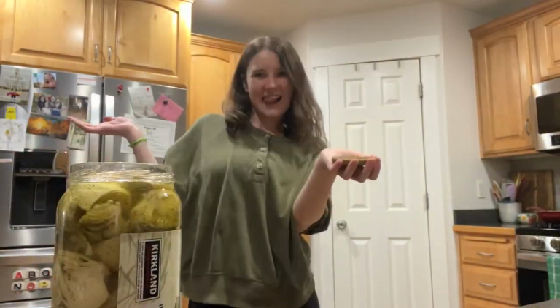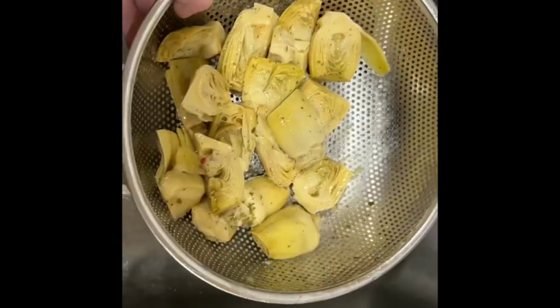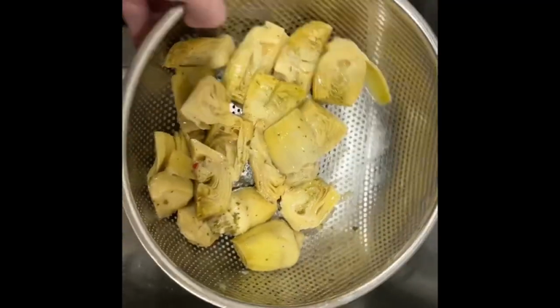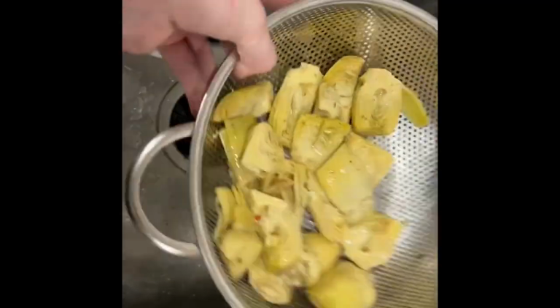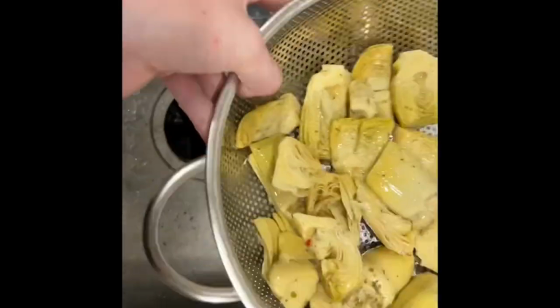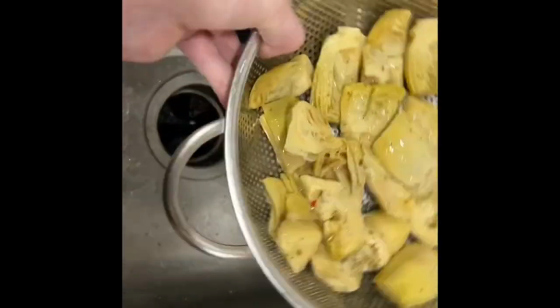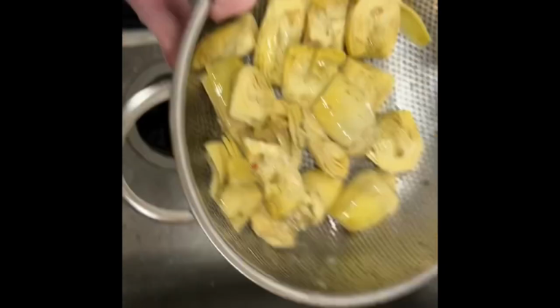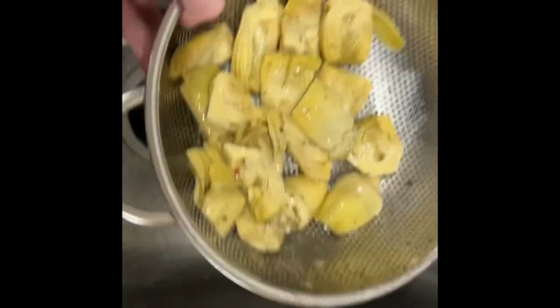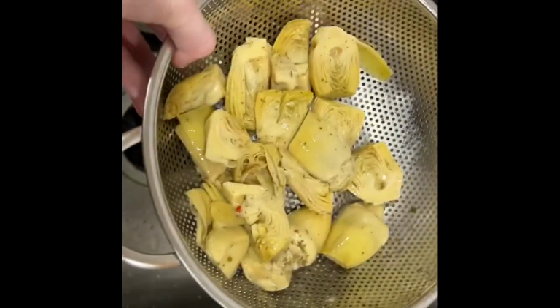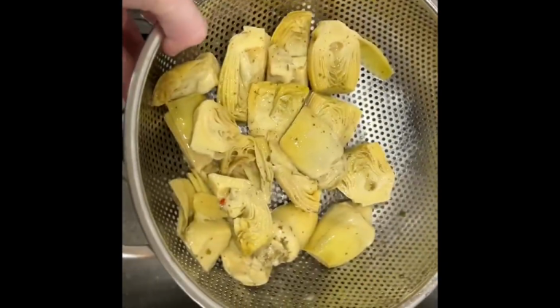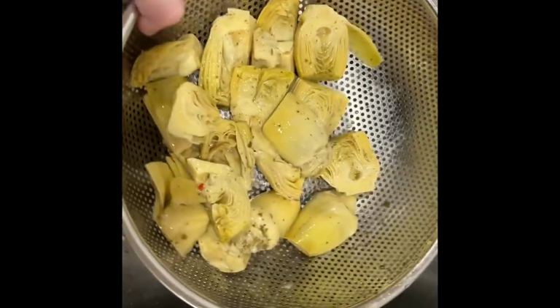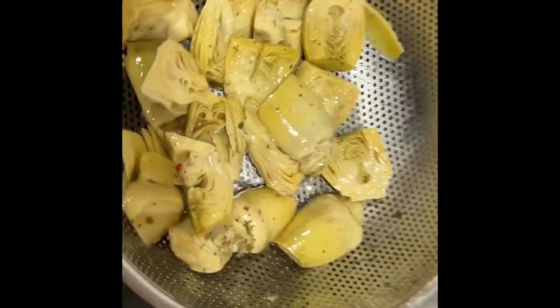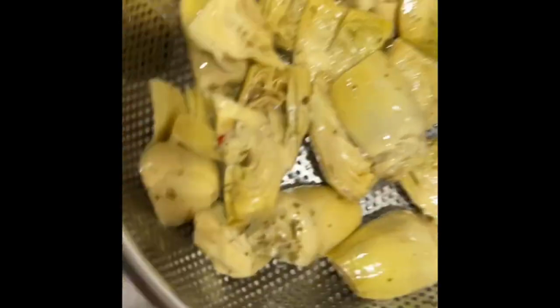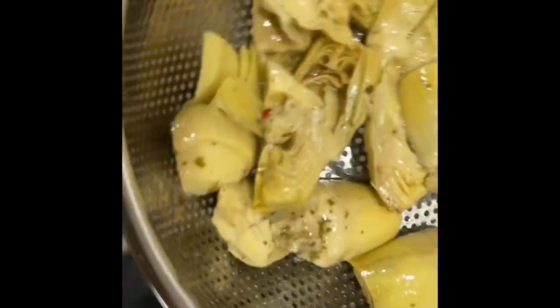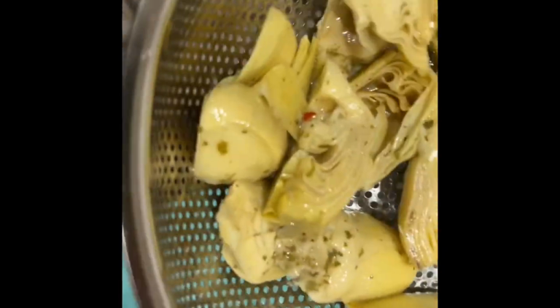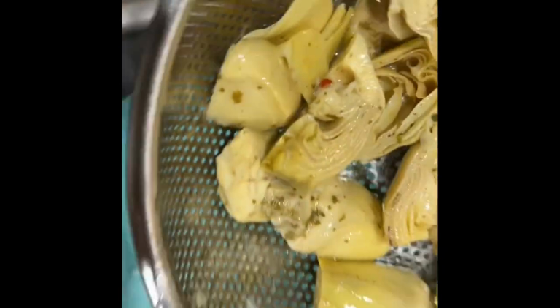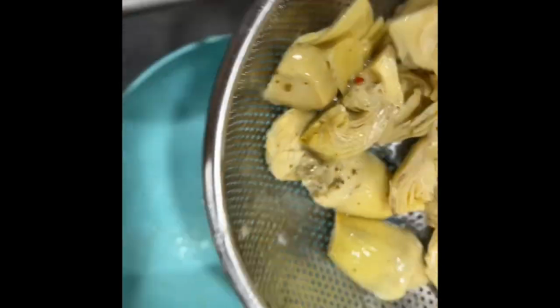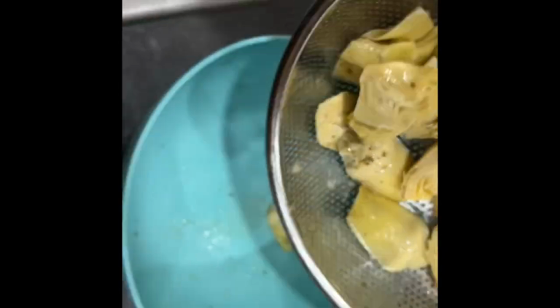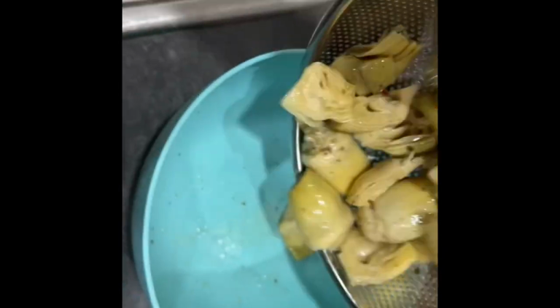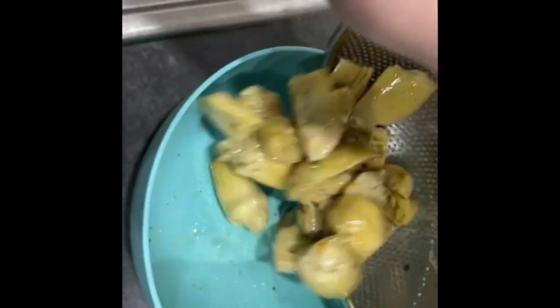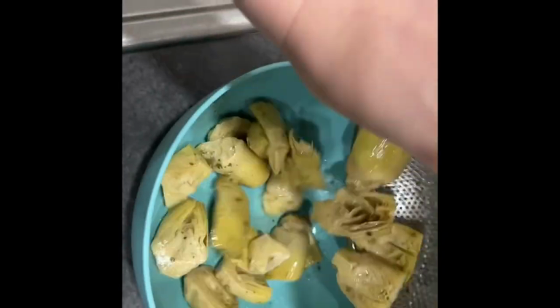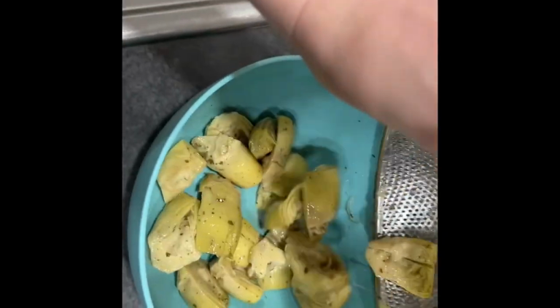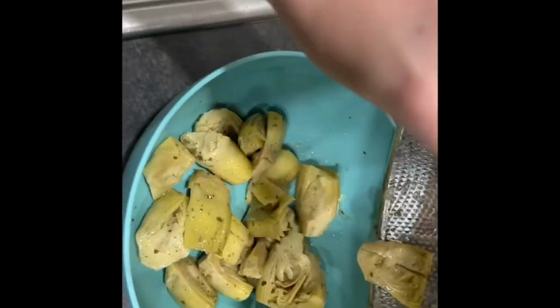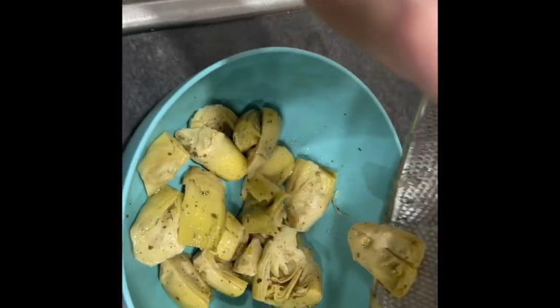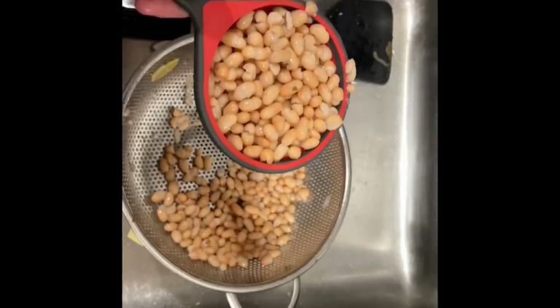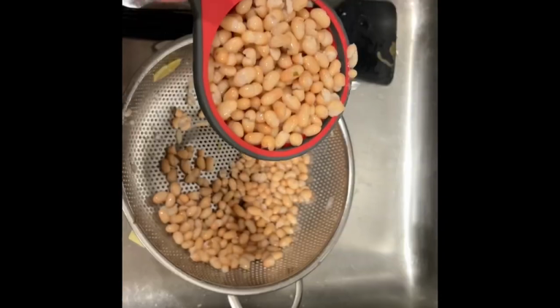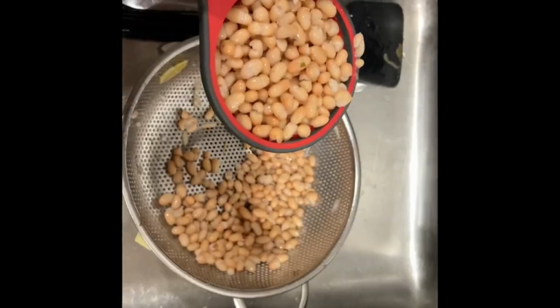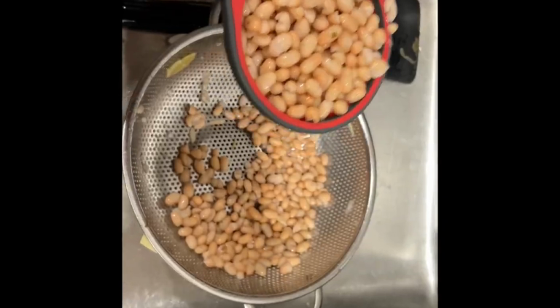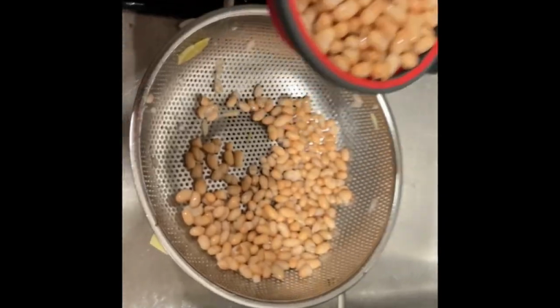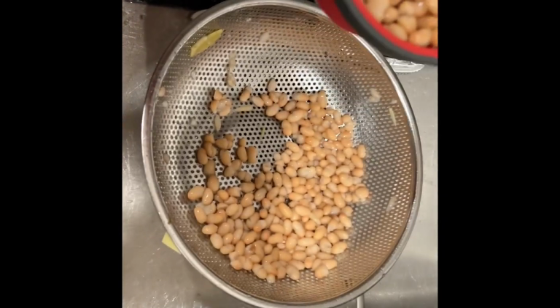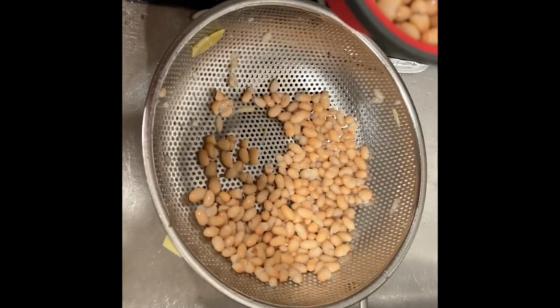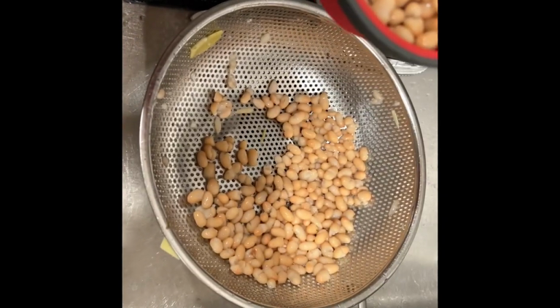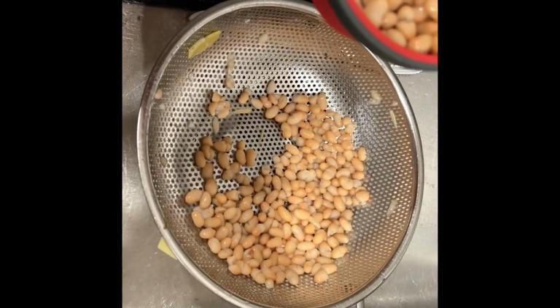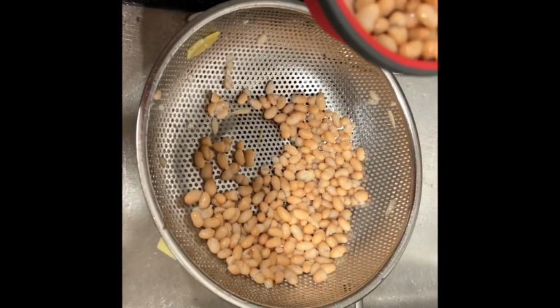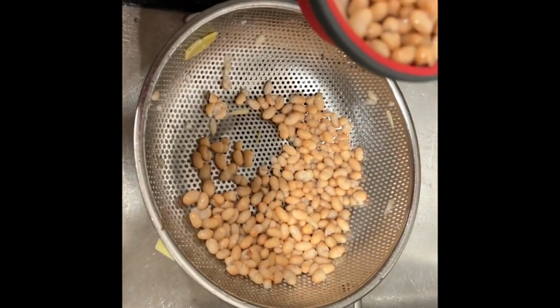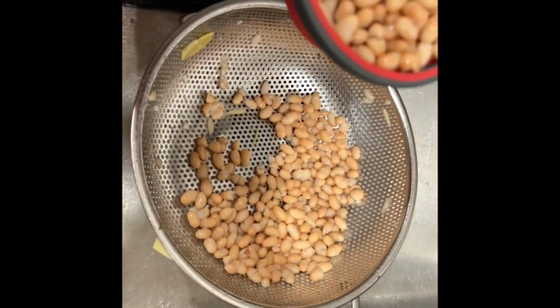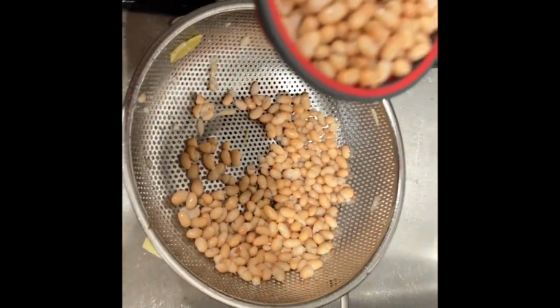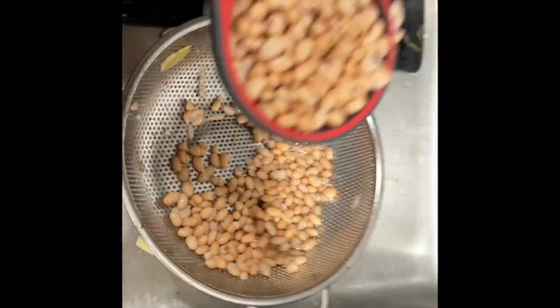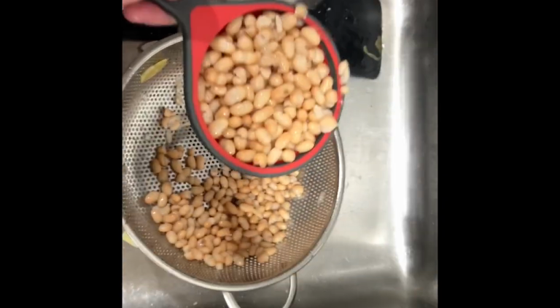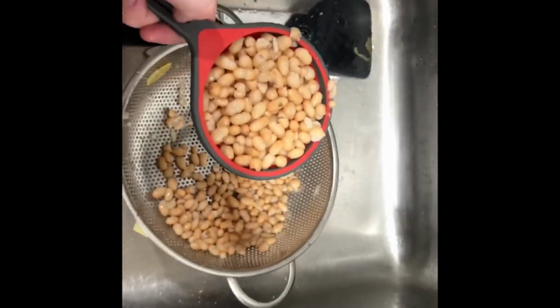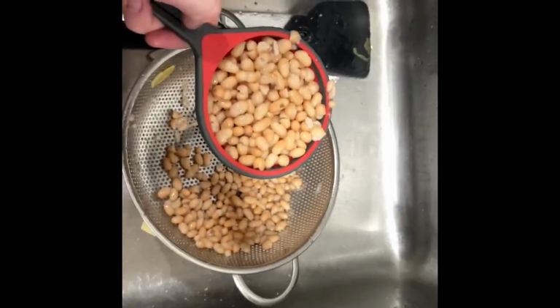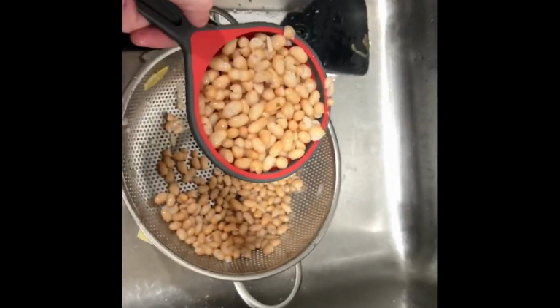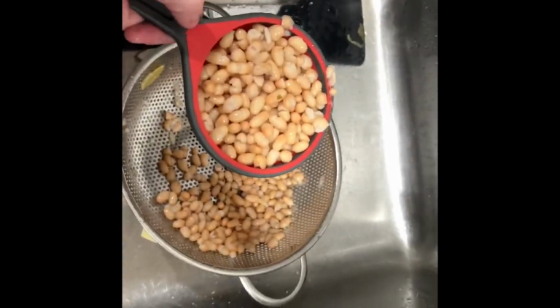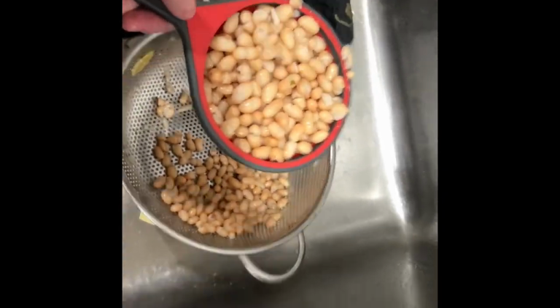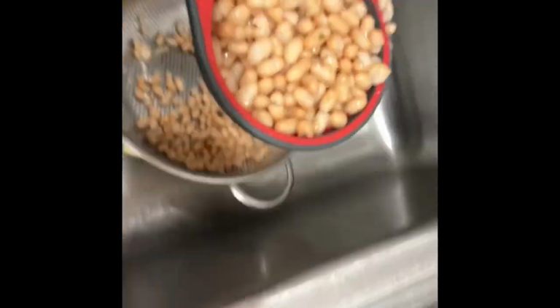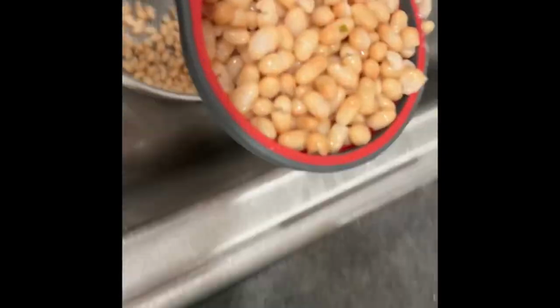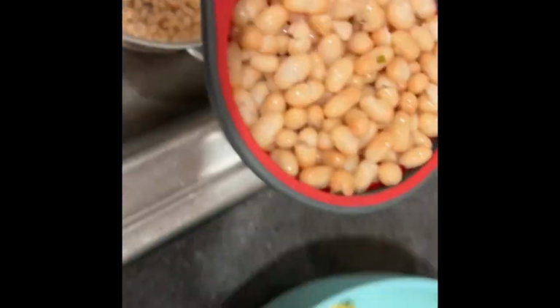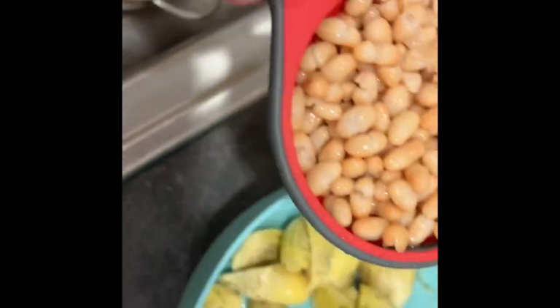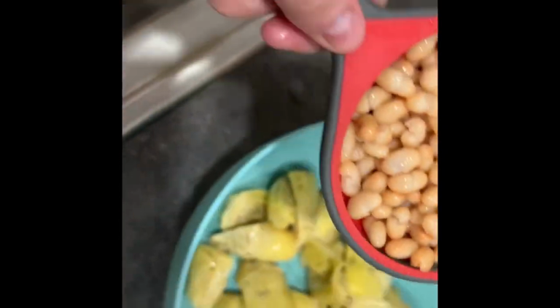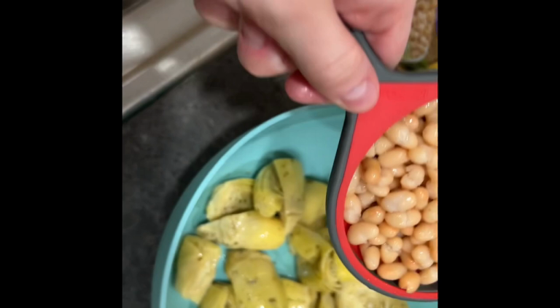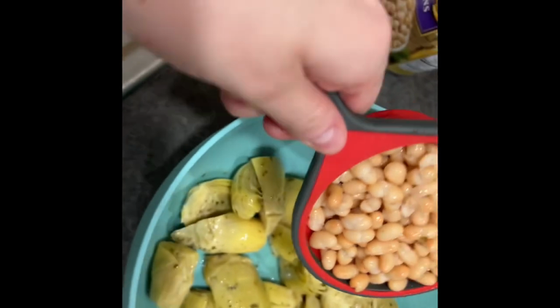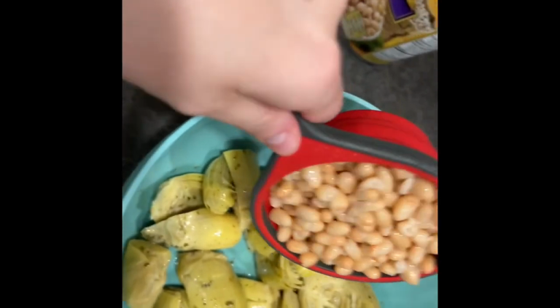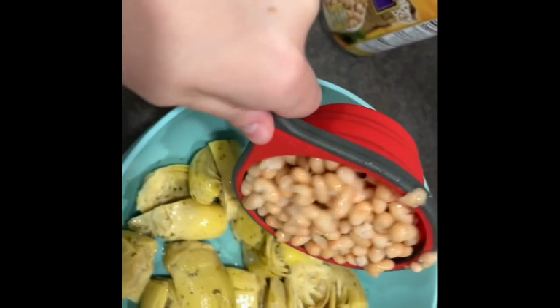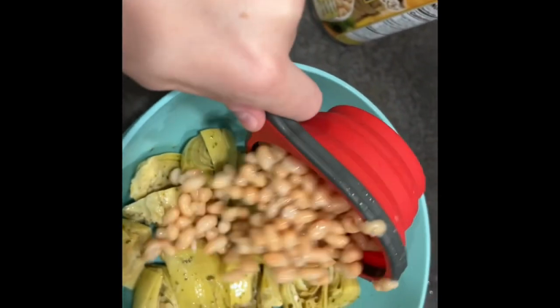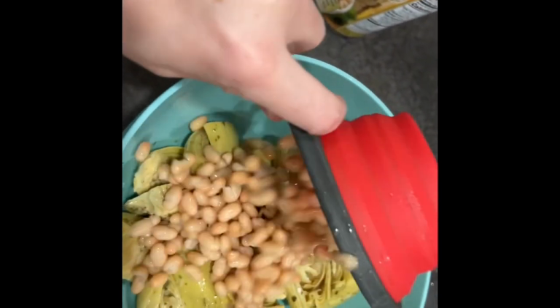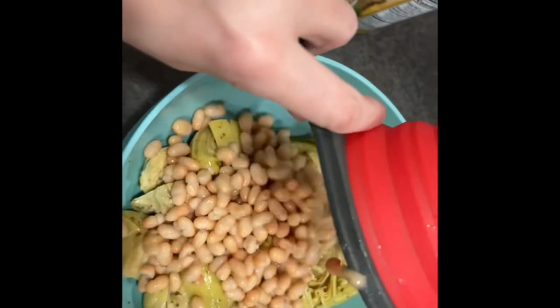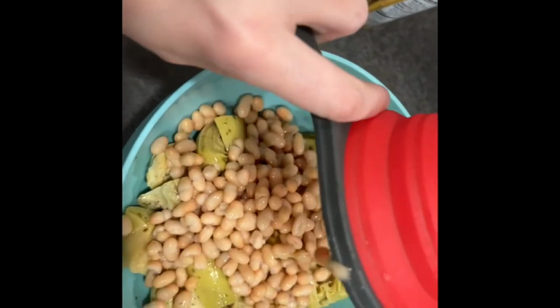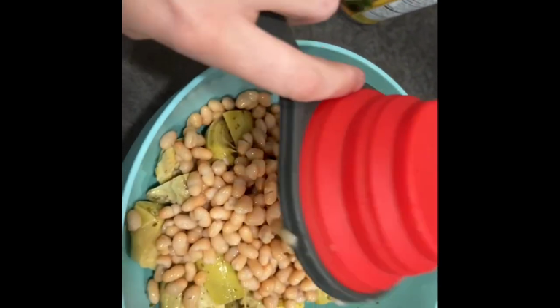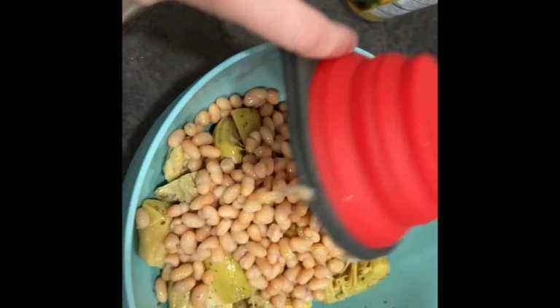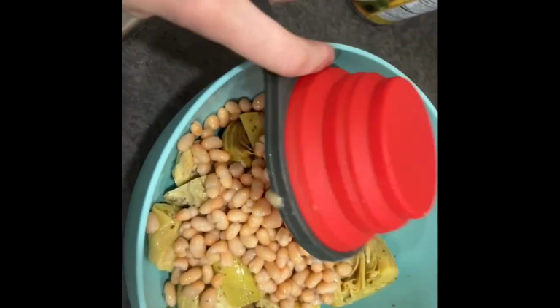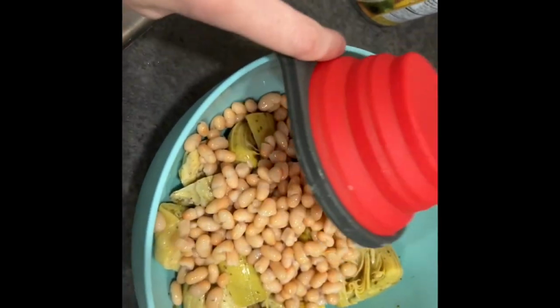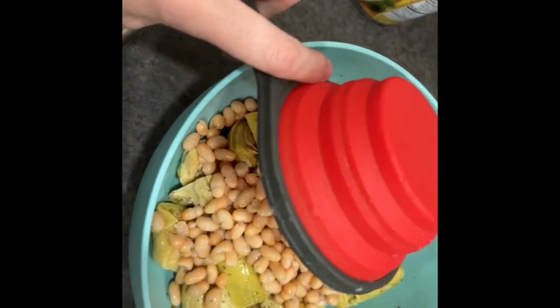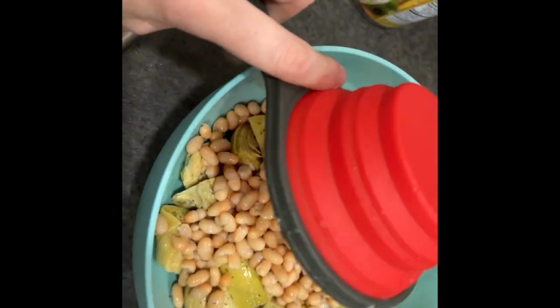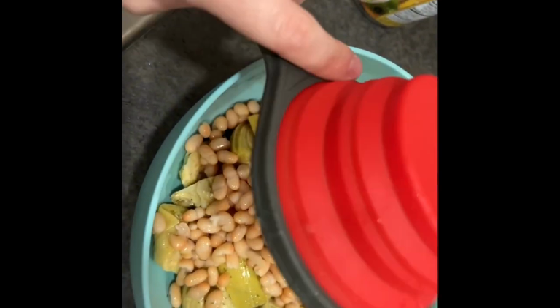Next, we're going to drain our artichoke hearts and put them in the bowl. I rinsed my white beans, got a cup, and we're going to put them in there with the artichoke hearts.